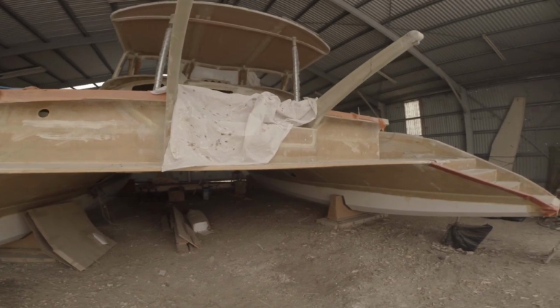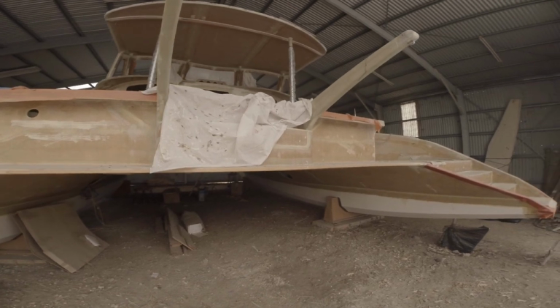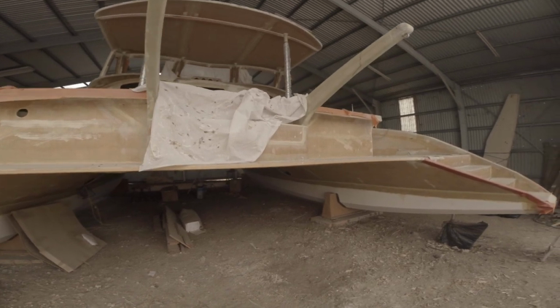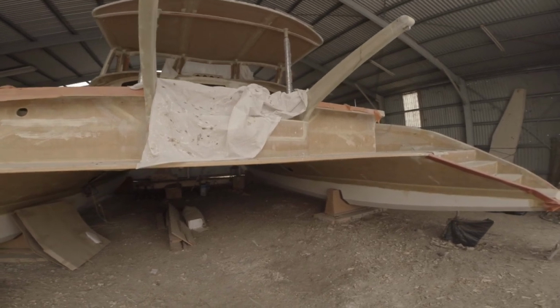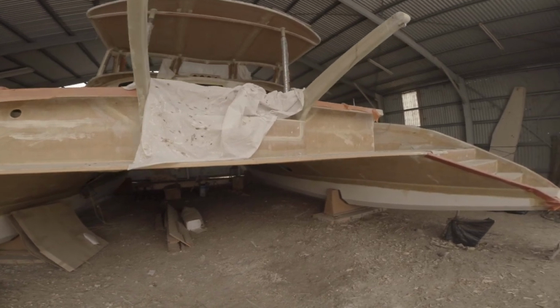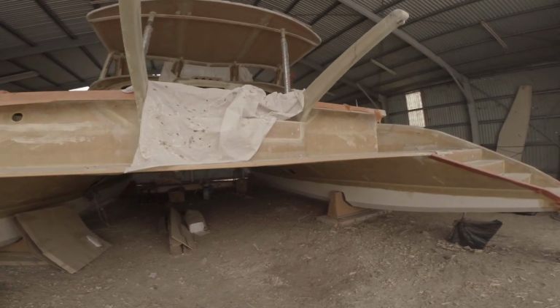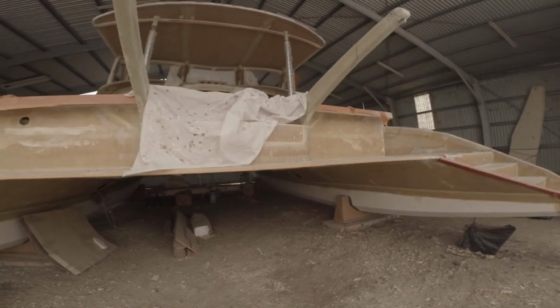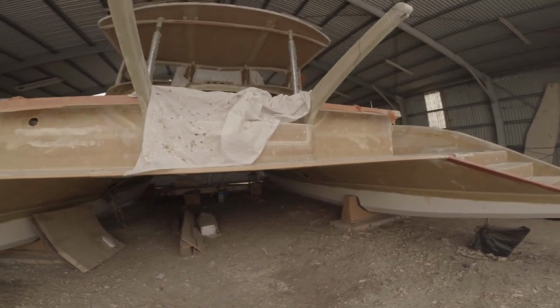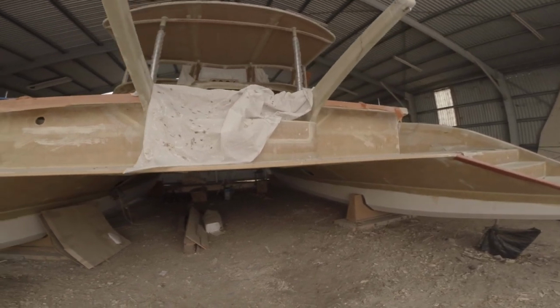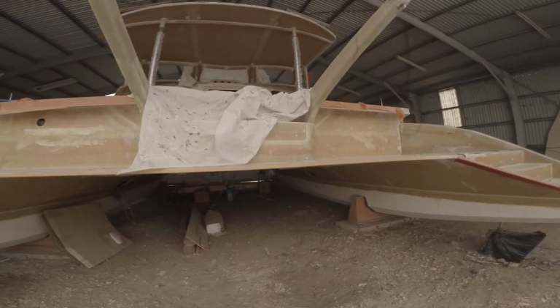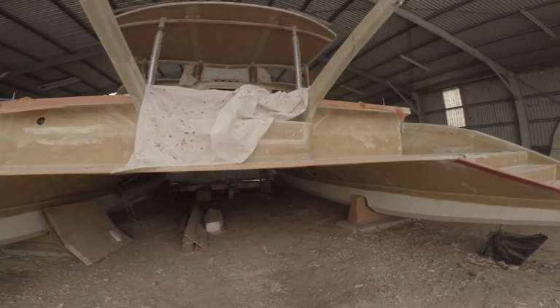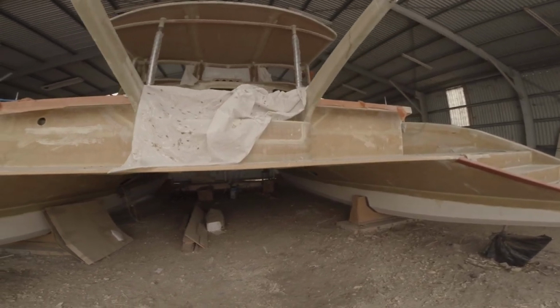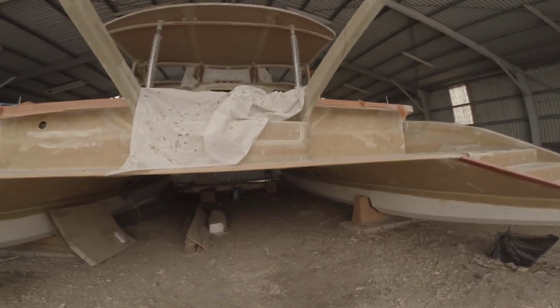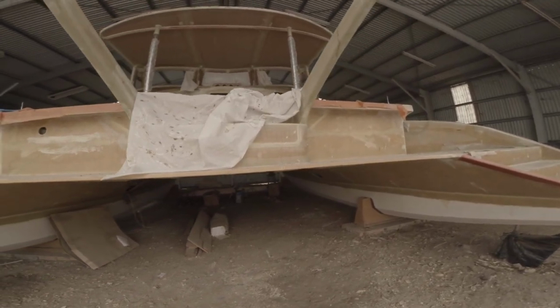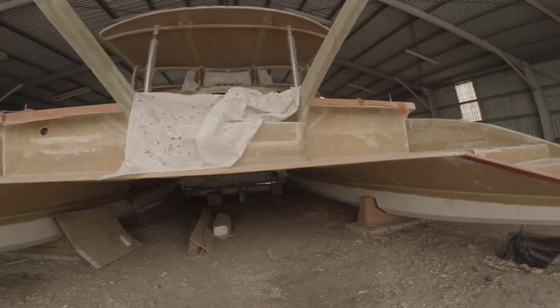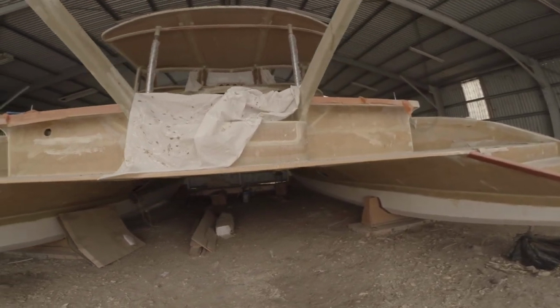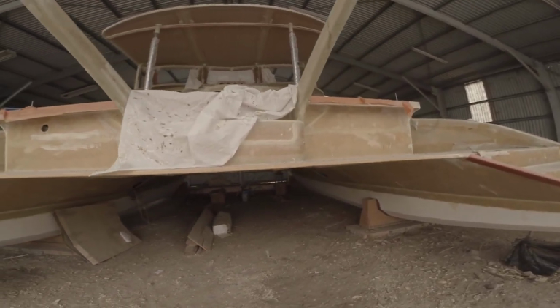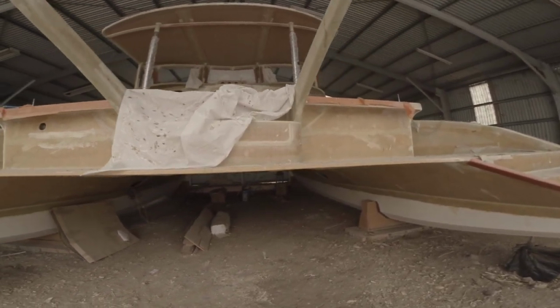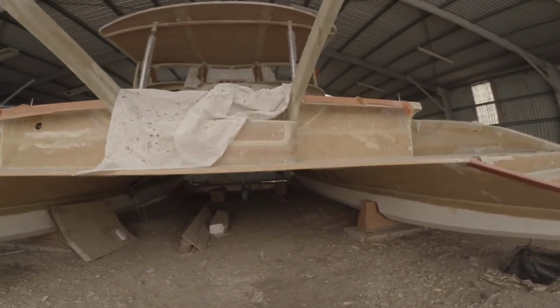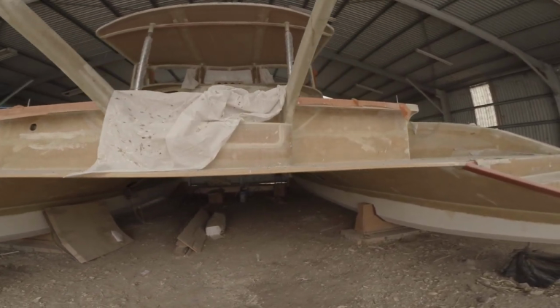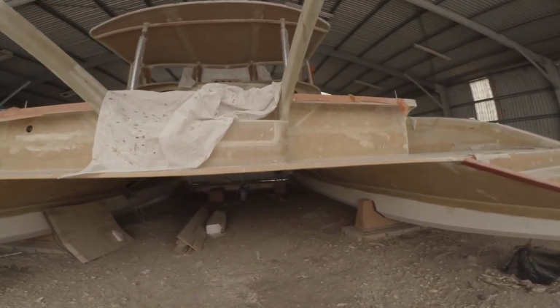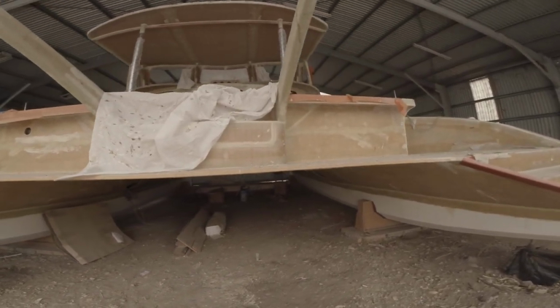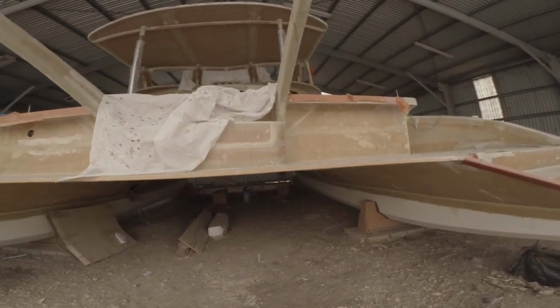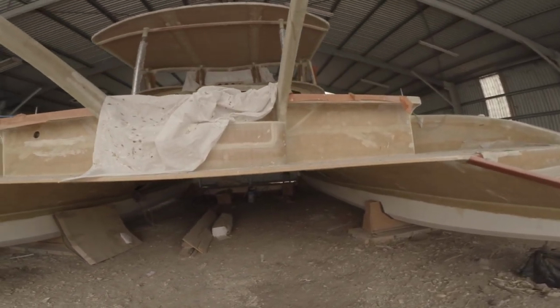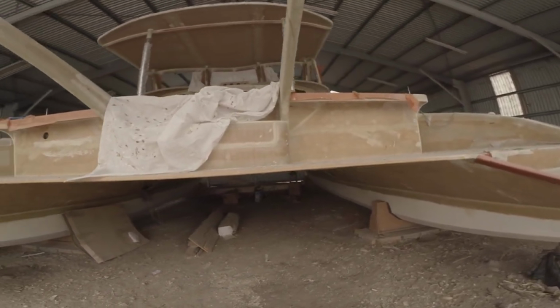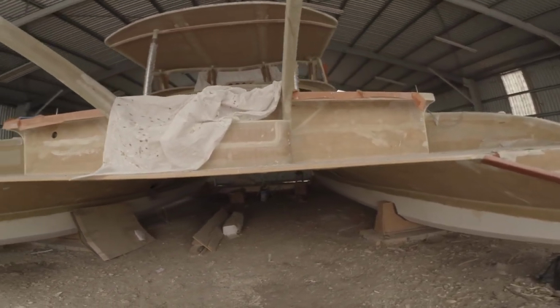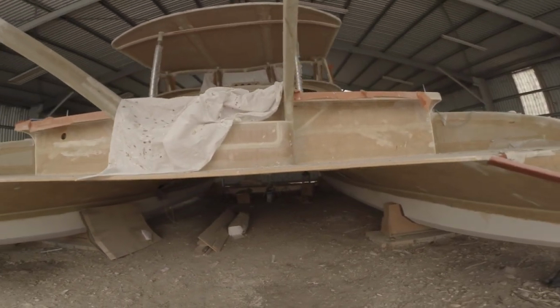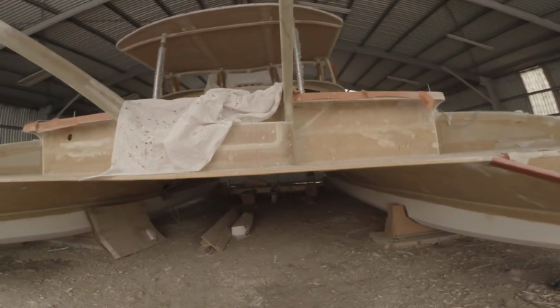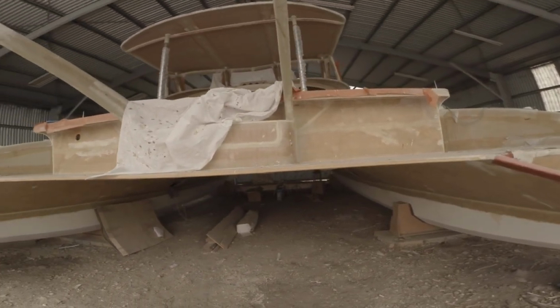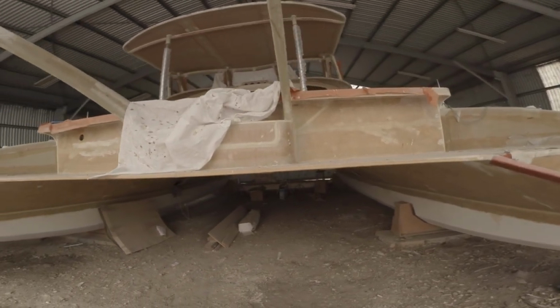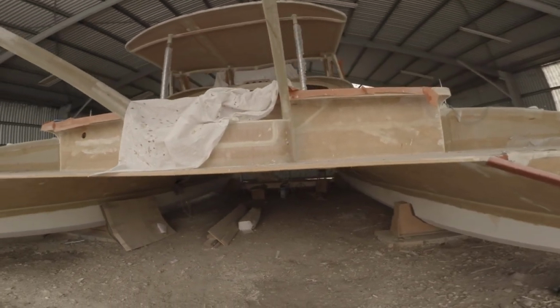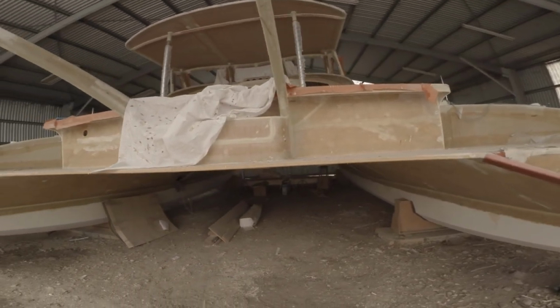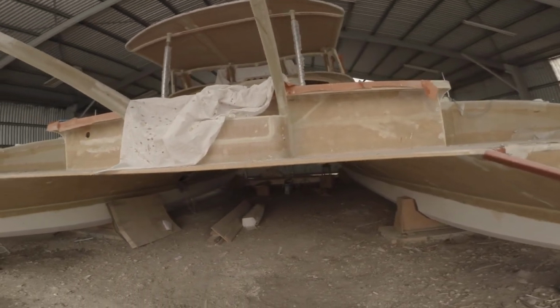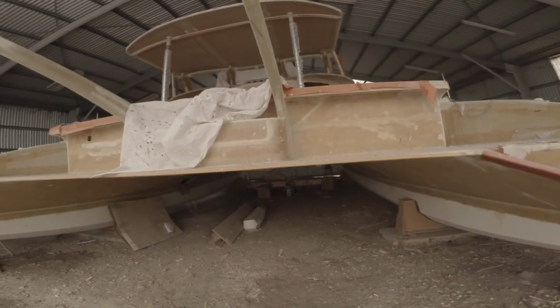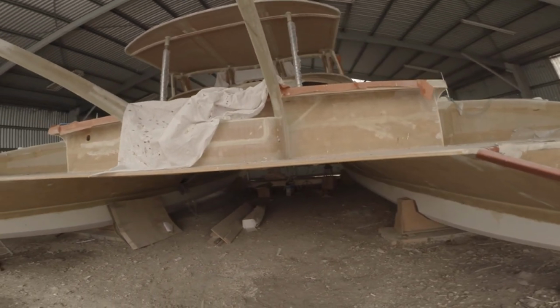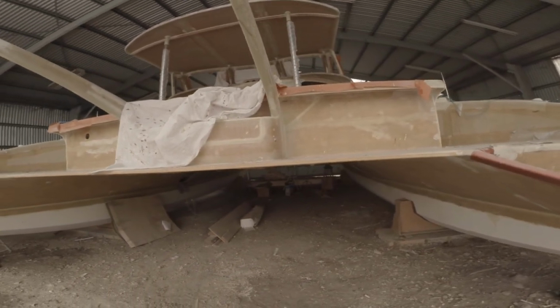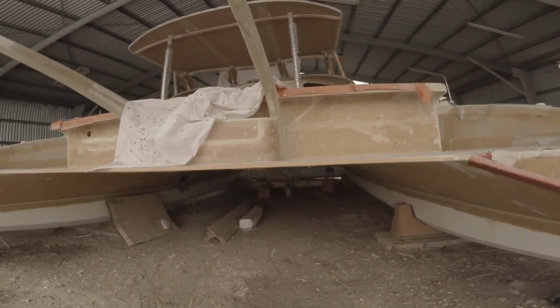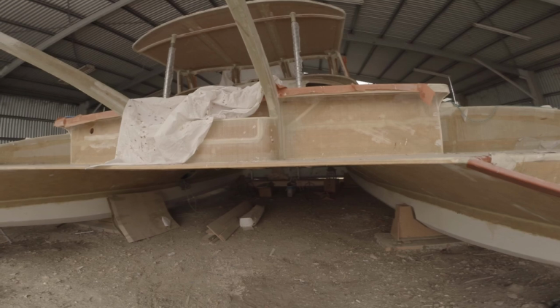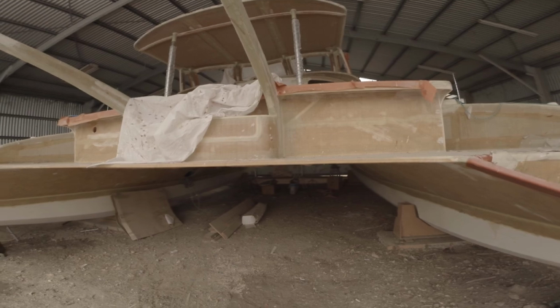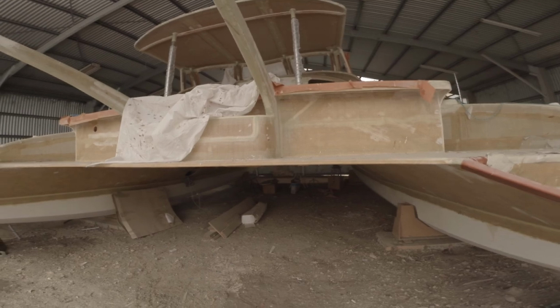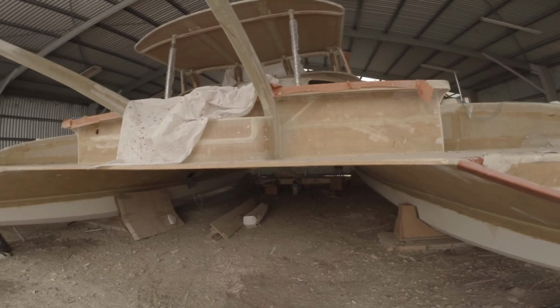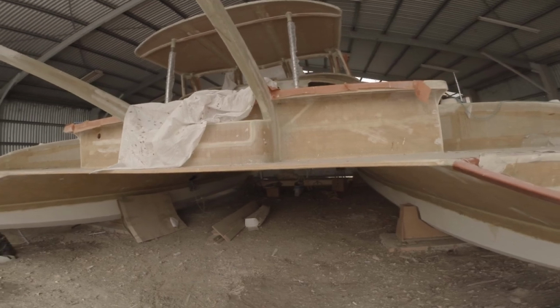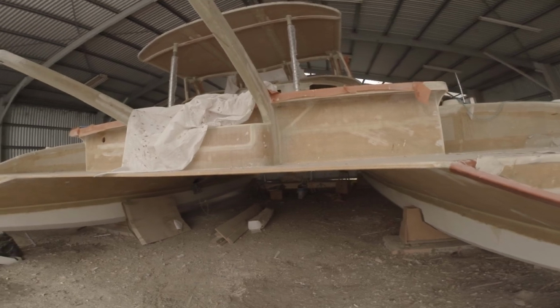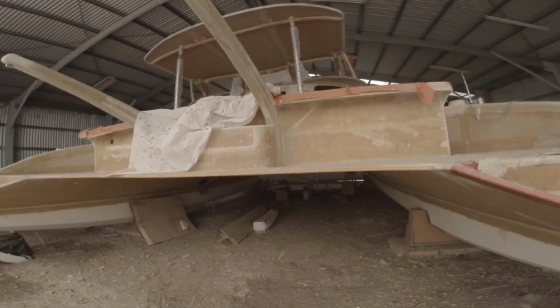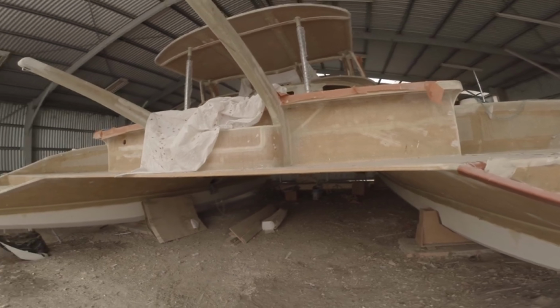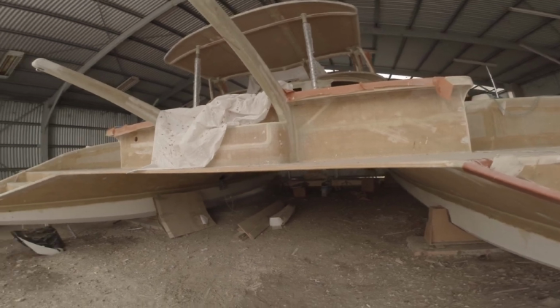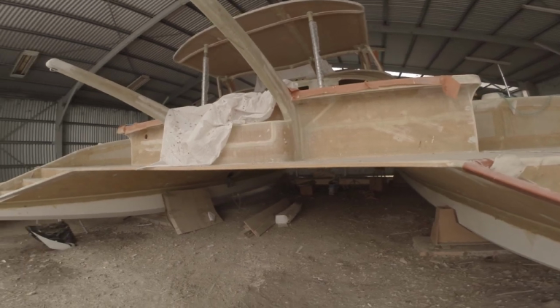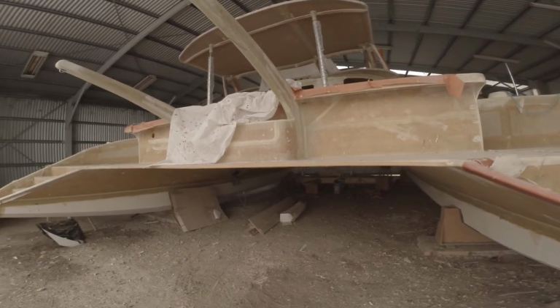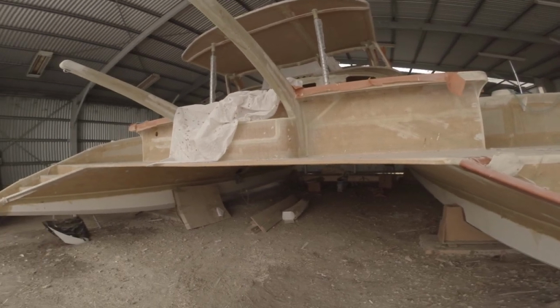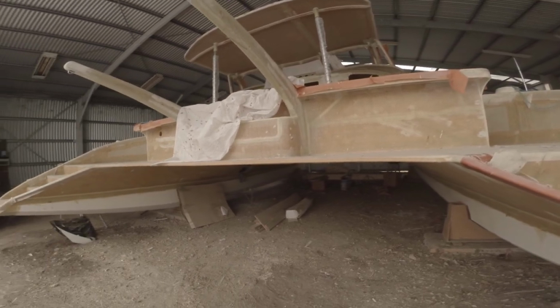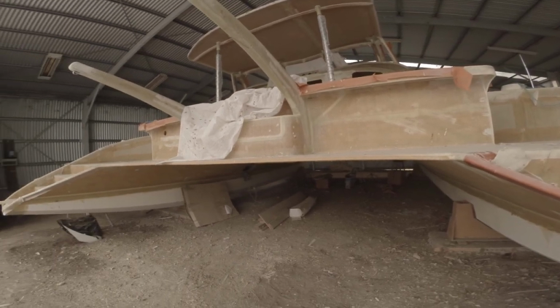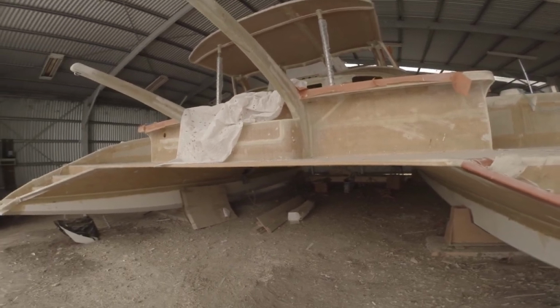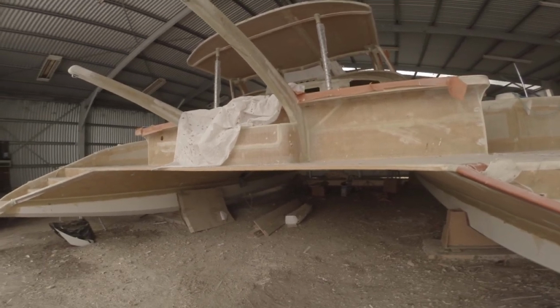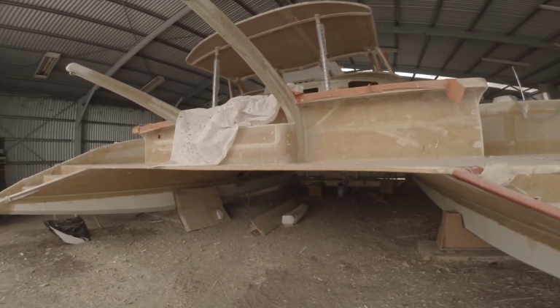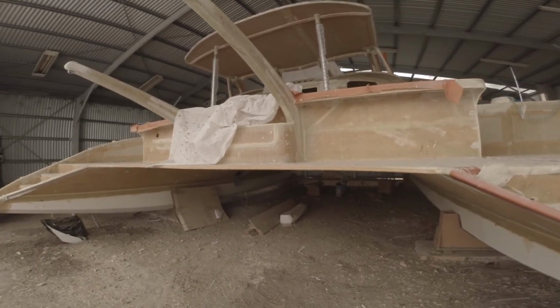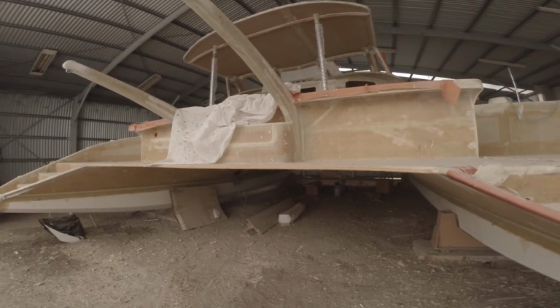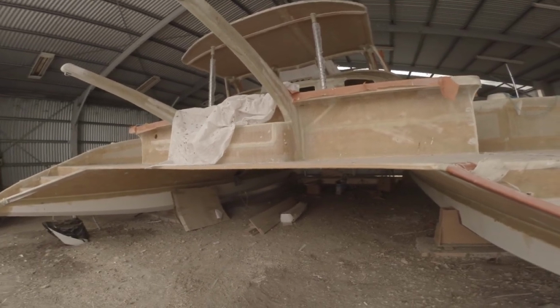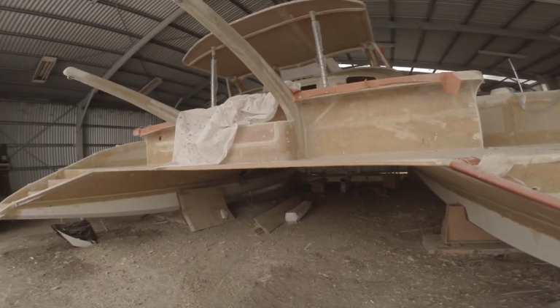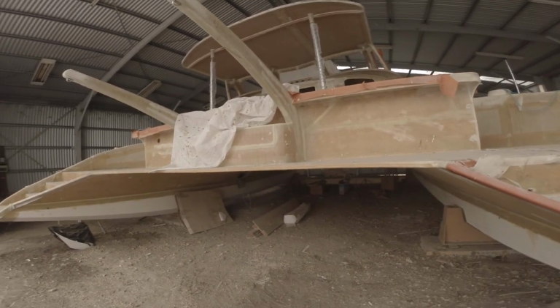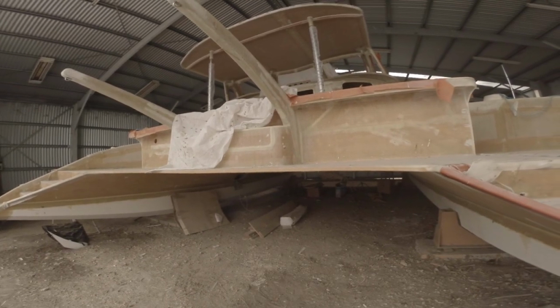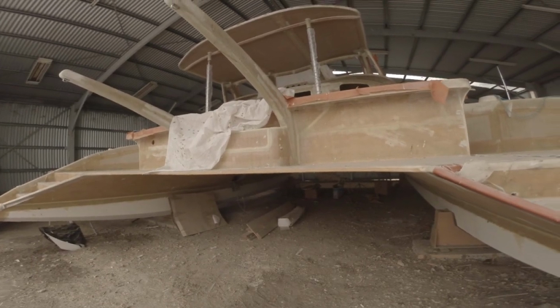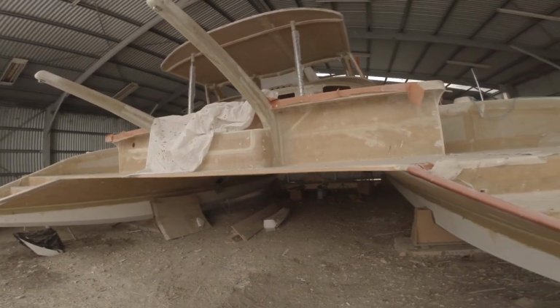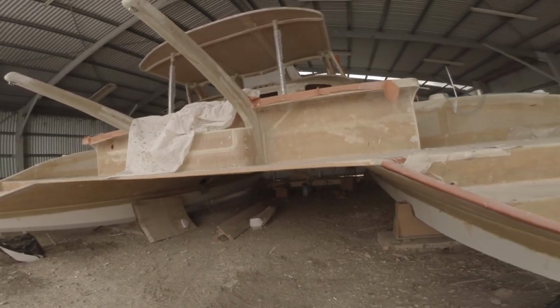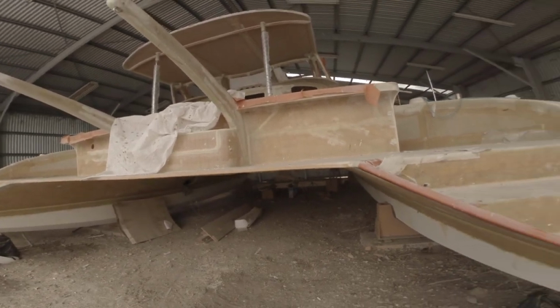A lot of work has gone into these davits, but they're probably going to have to go. Need more solar.